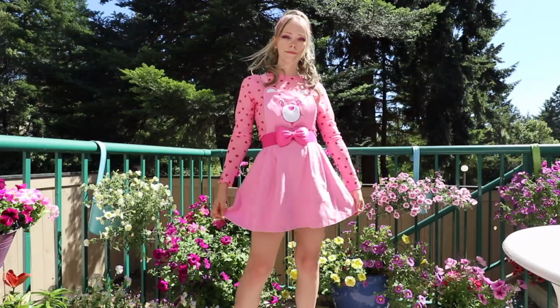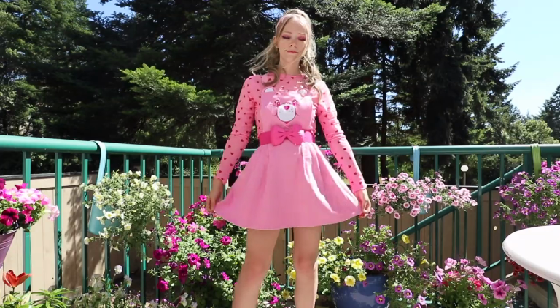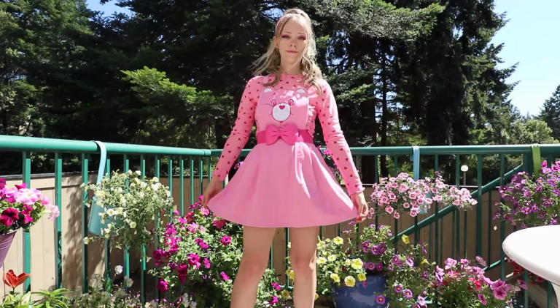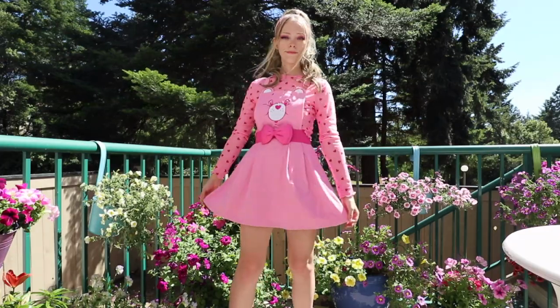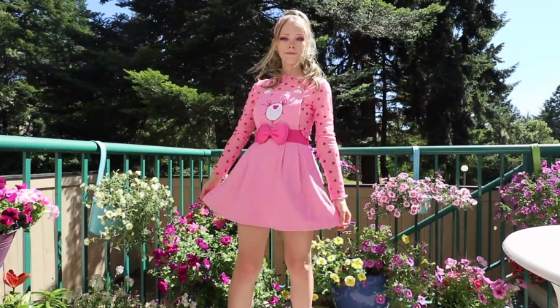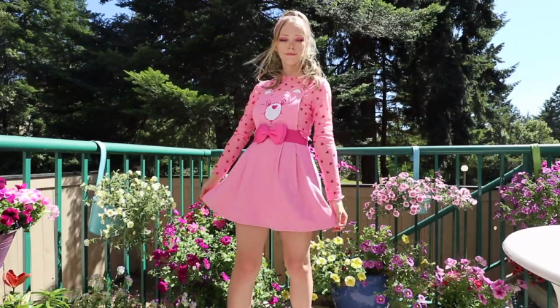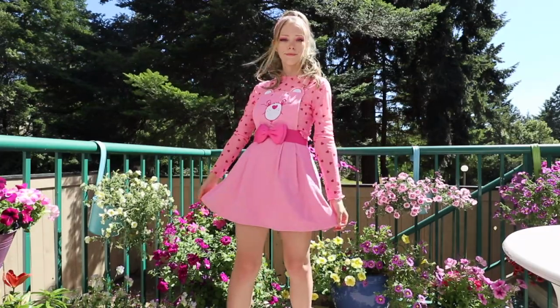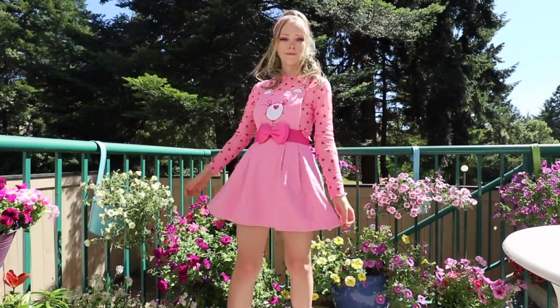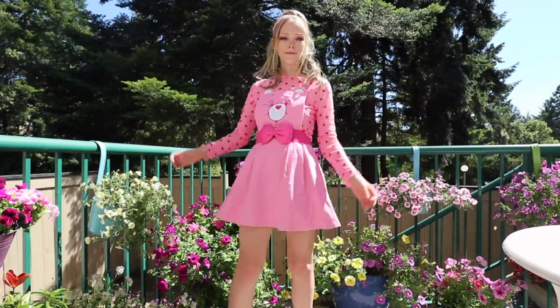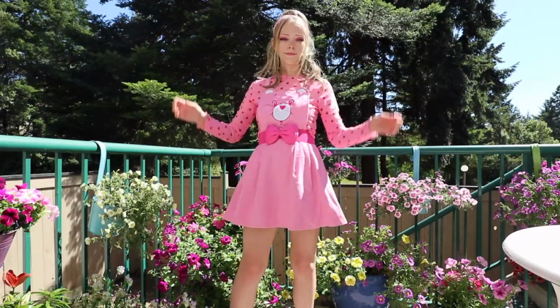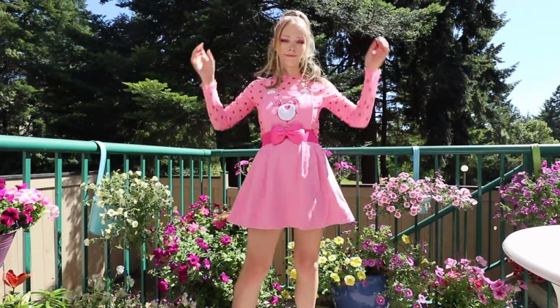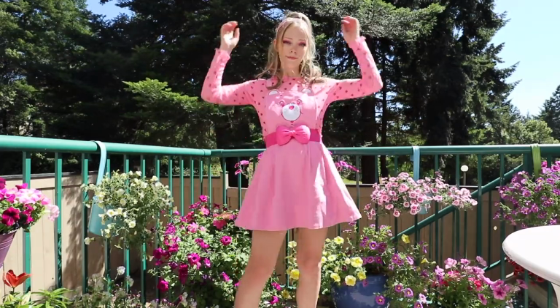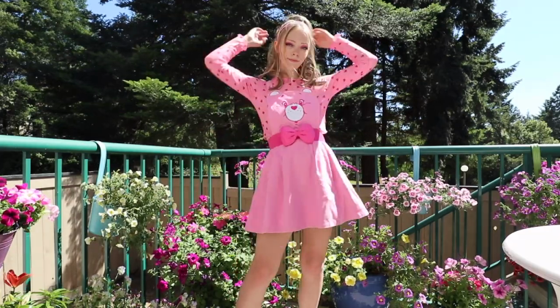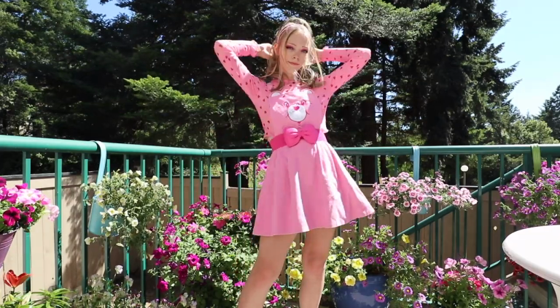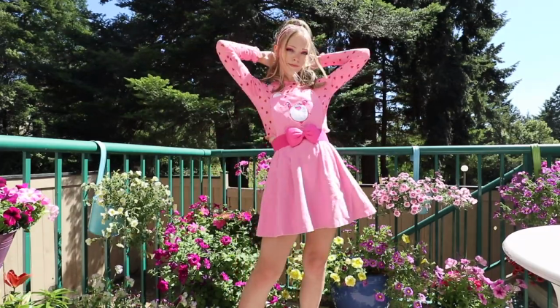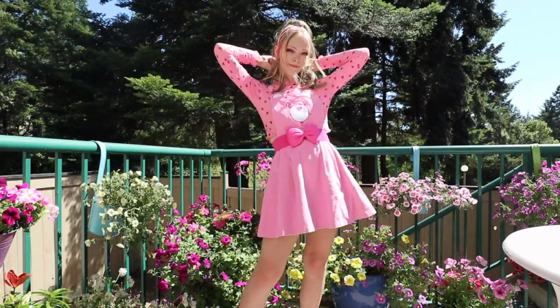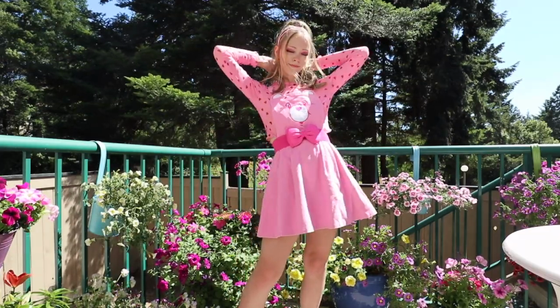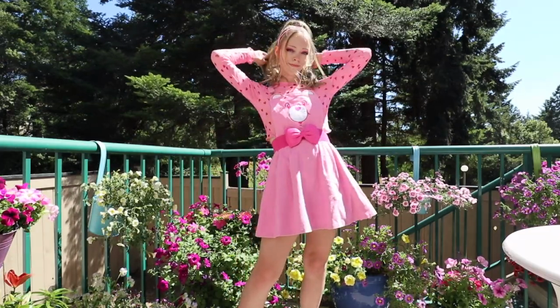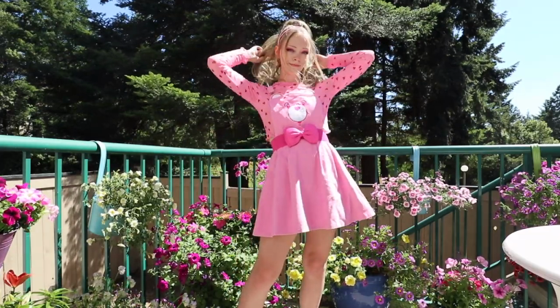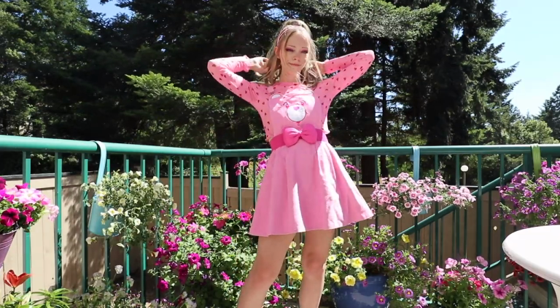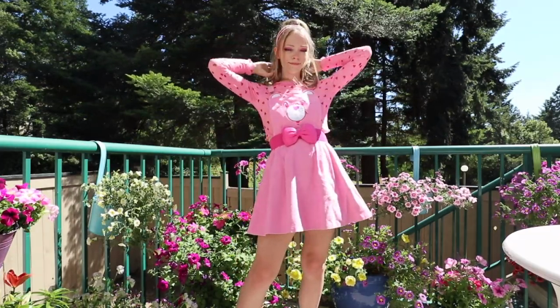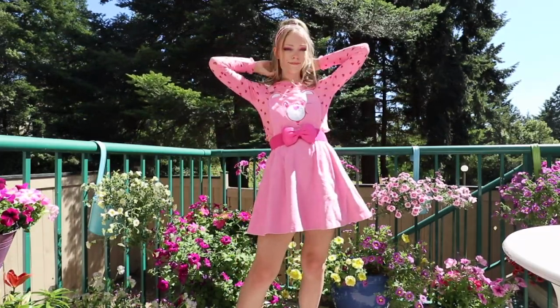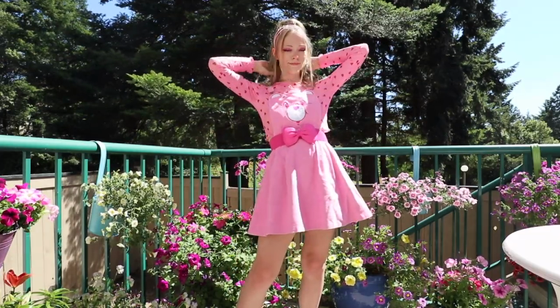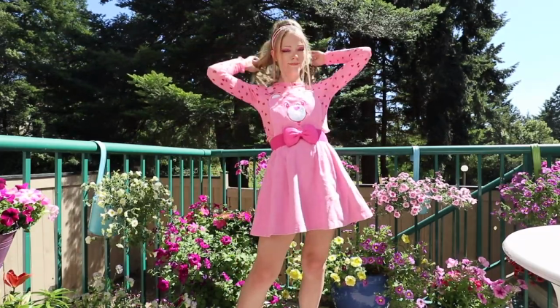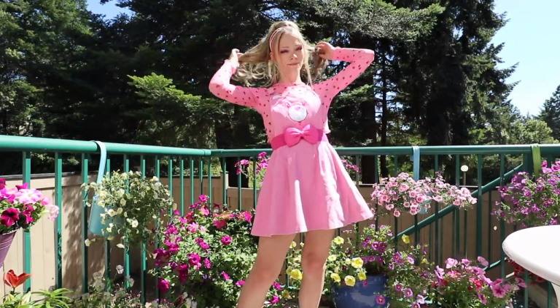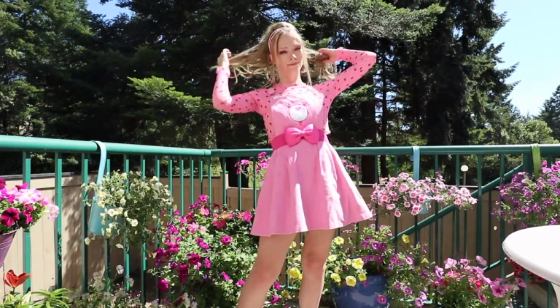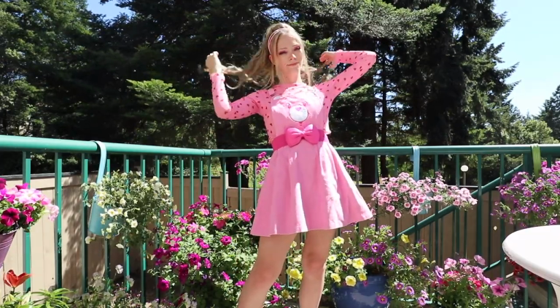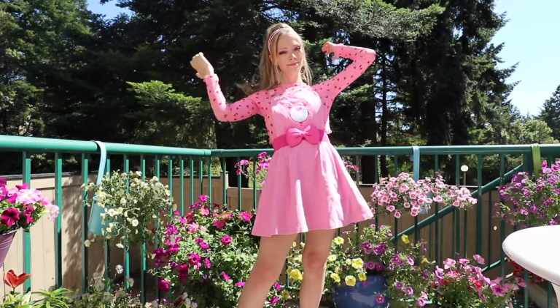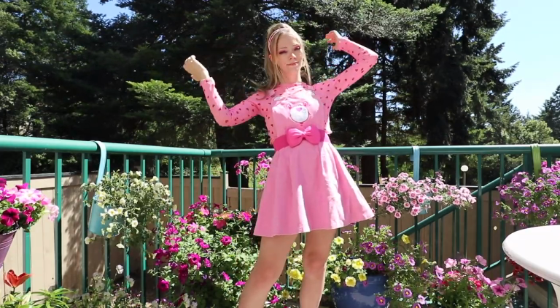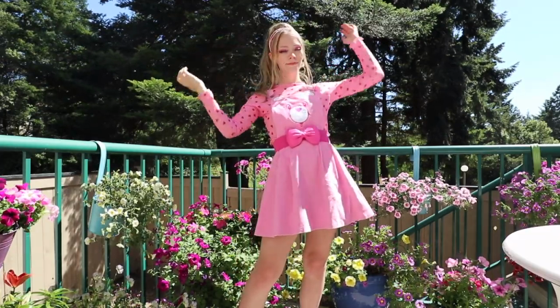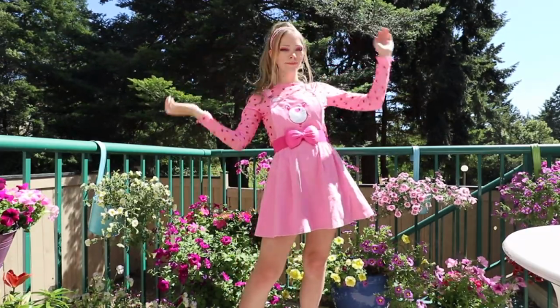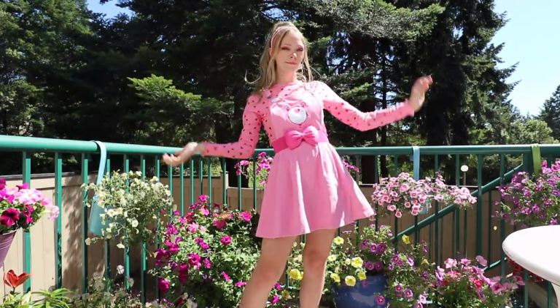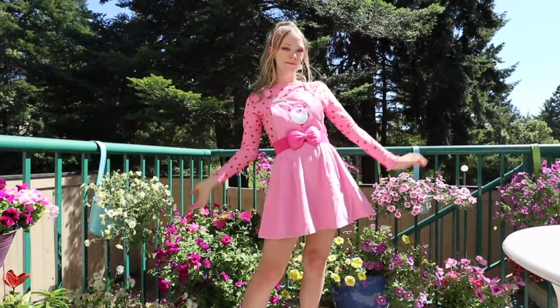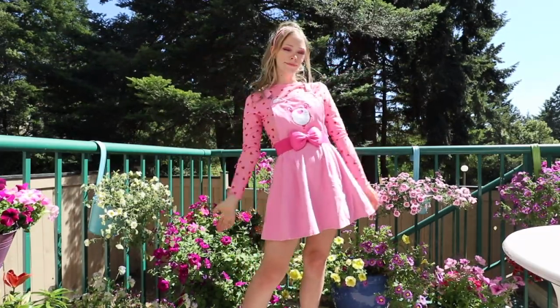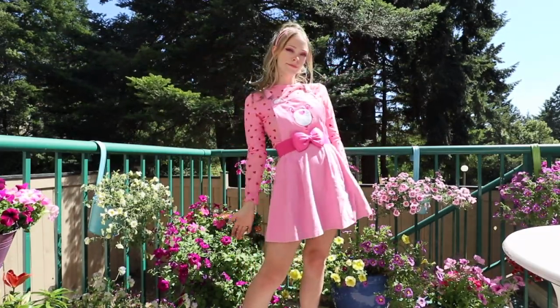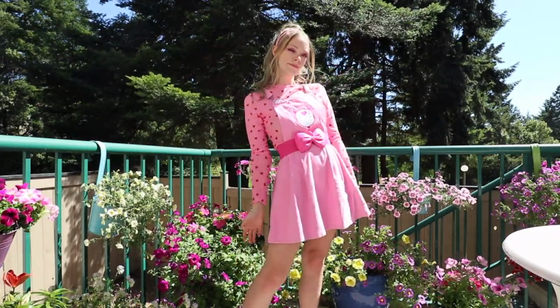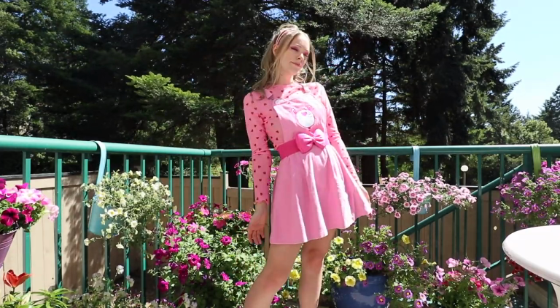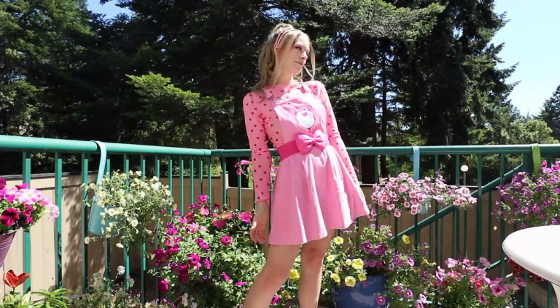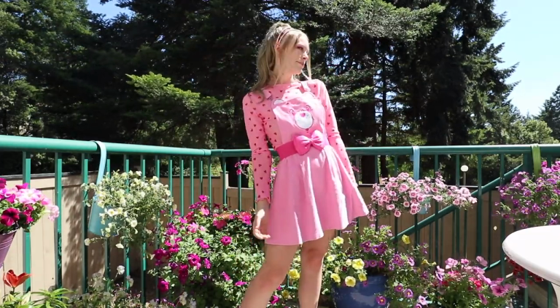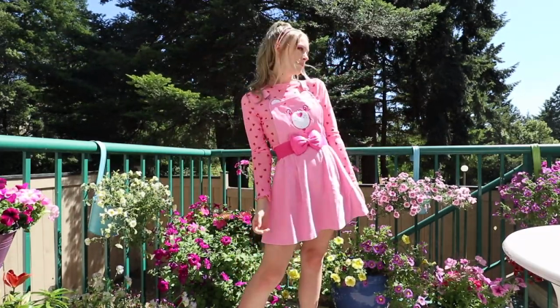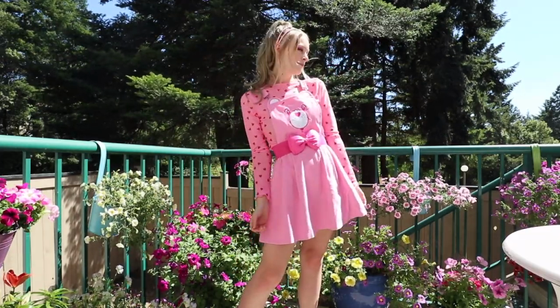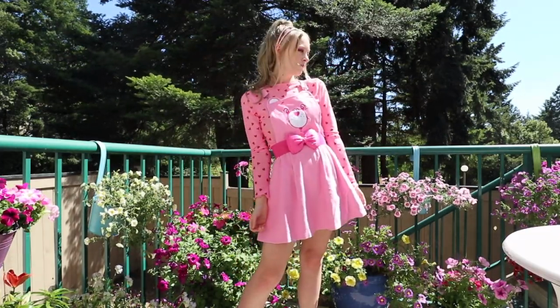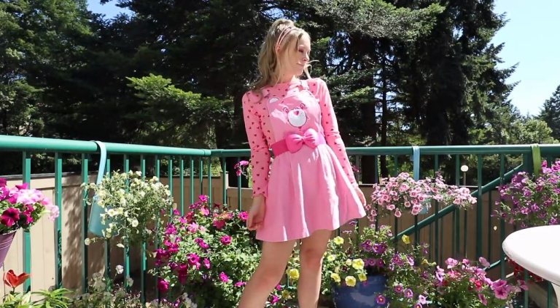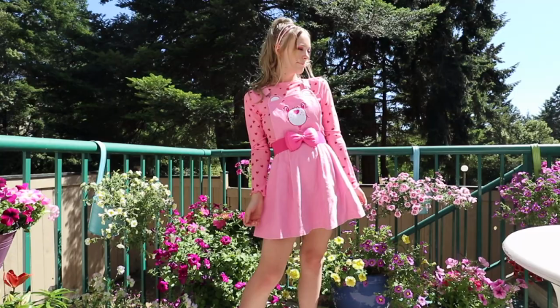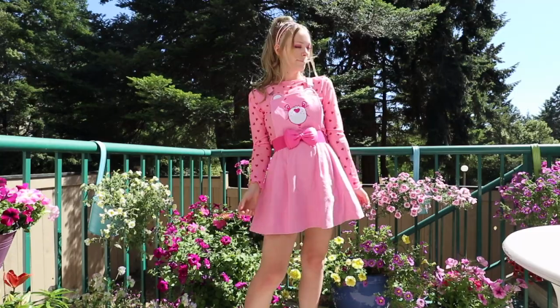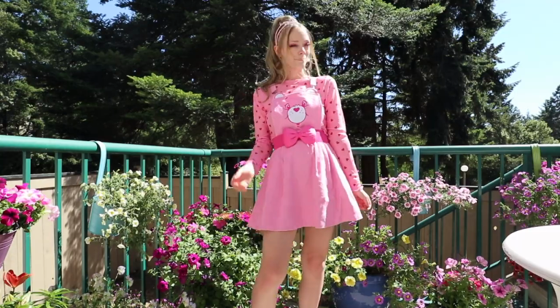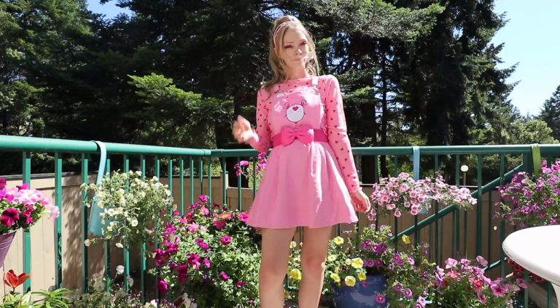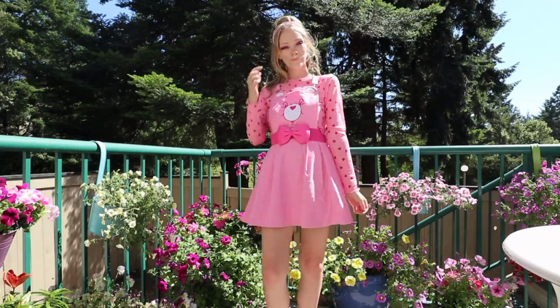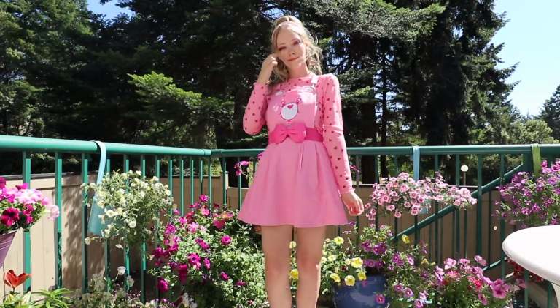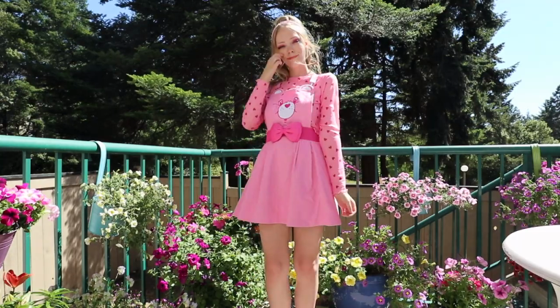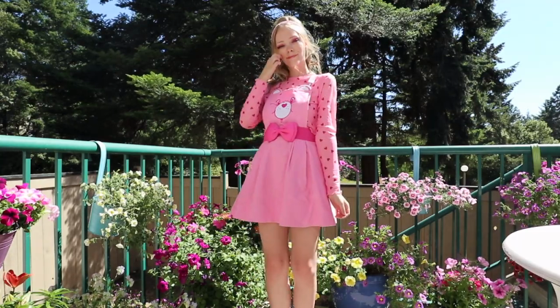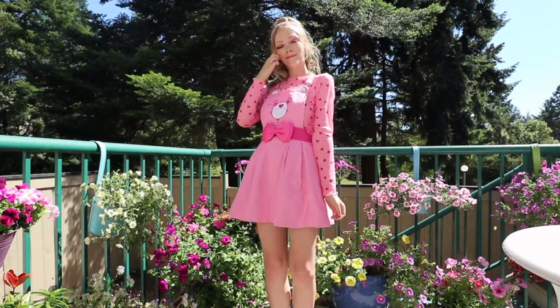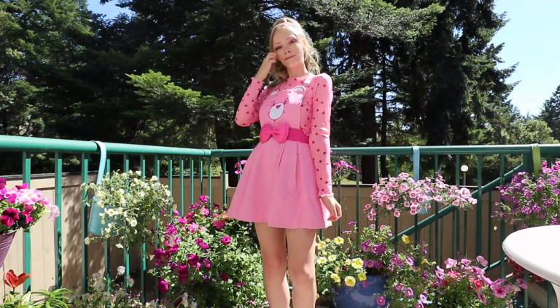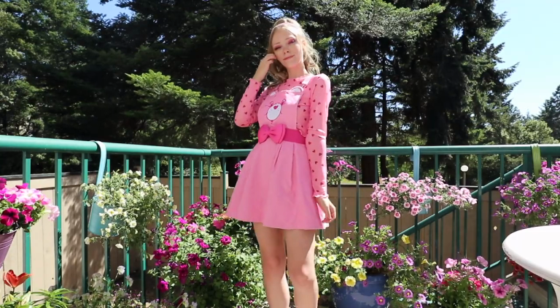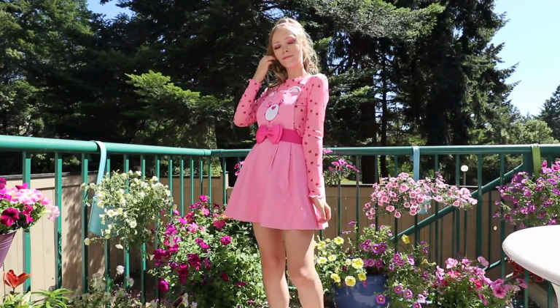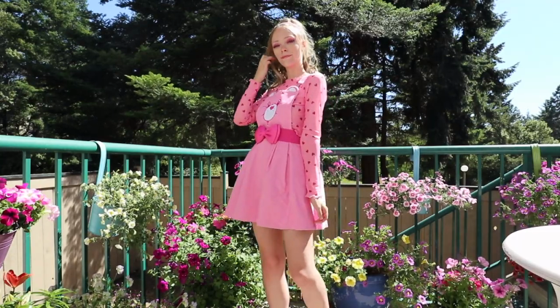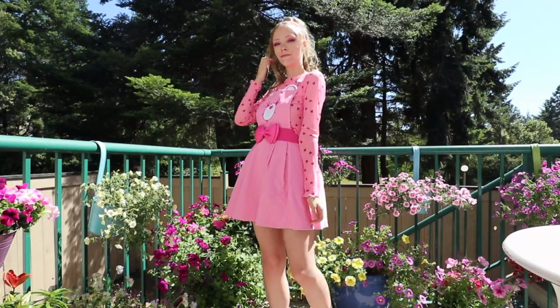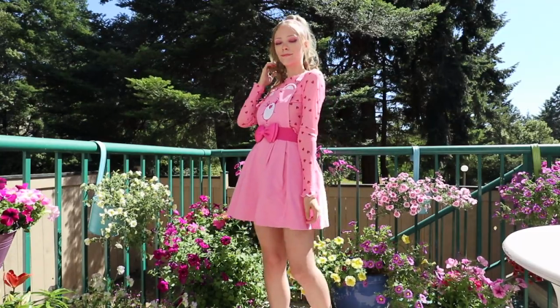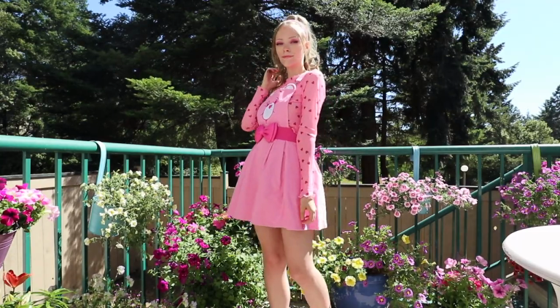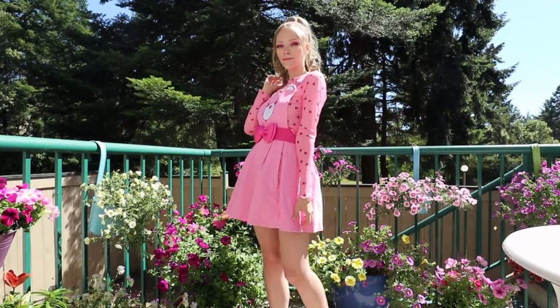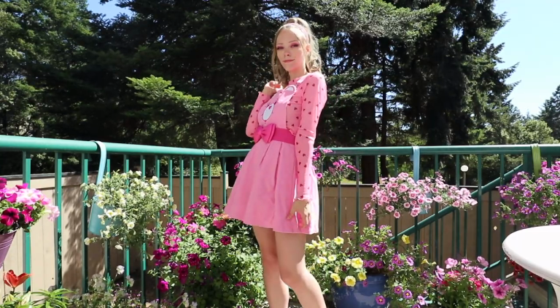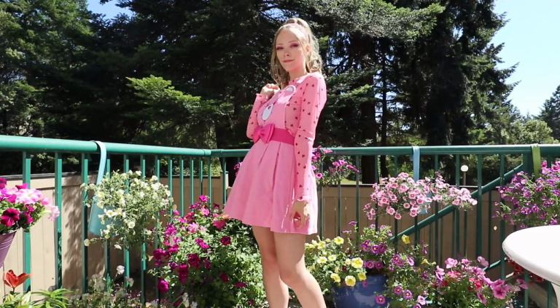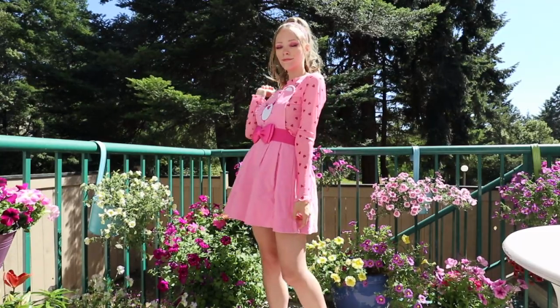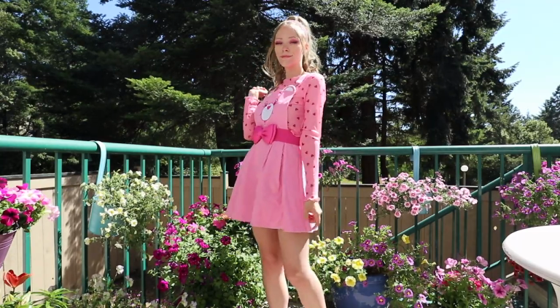Hey guys! Welcome back to my channel. So today we're going to be doing some fun monochrome outfits inspo for summer.